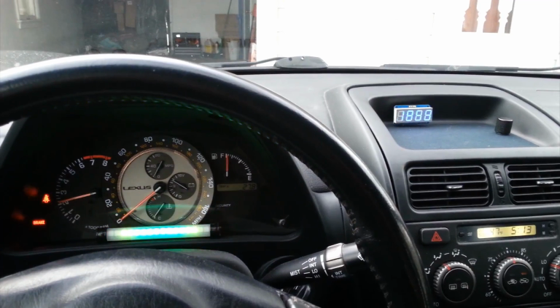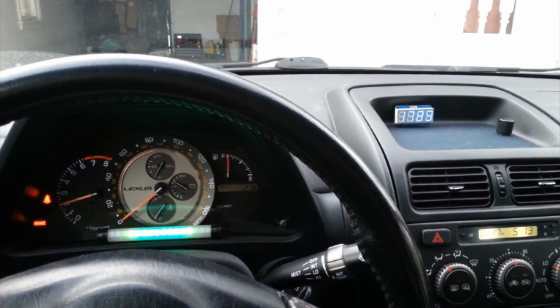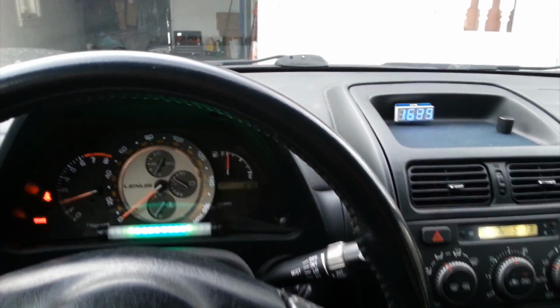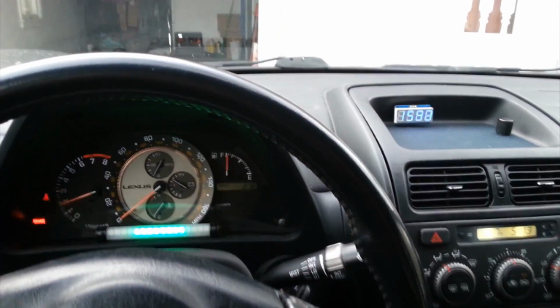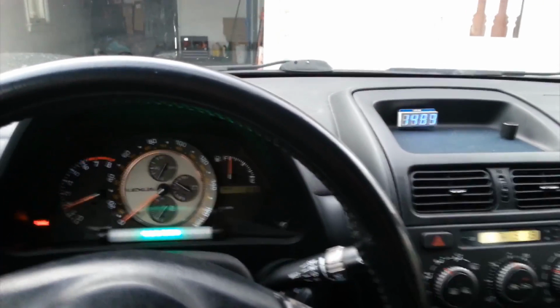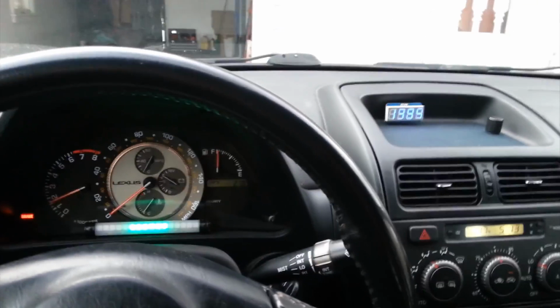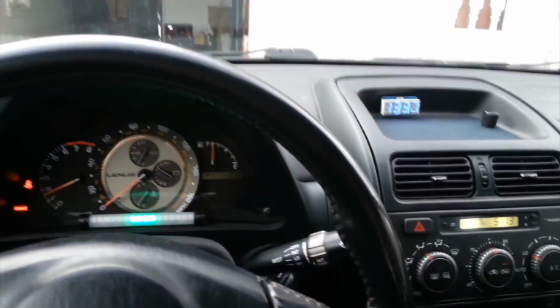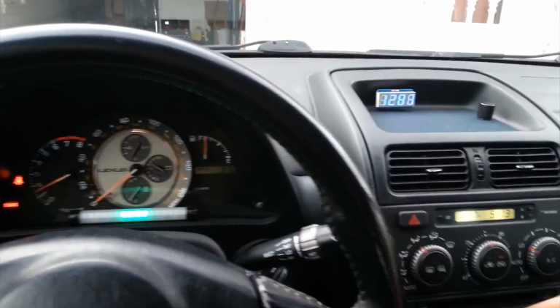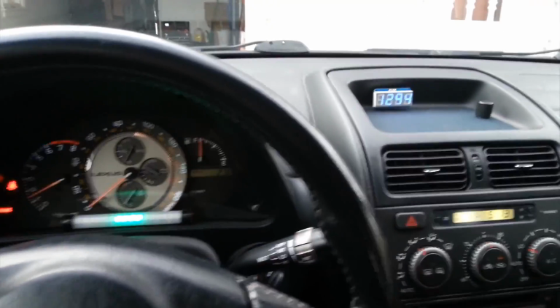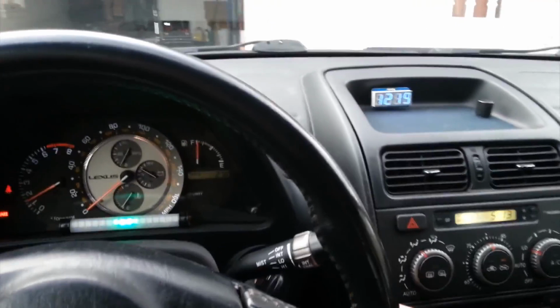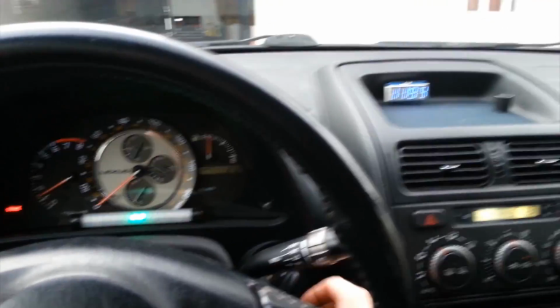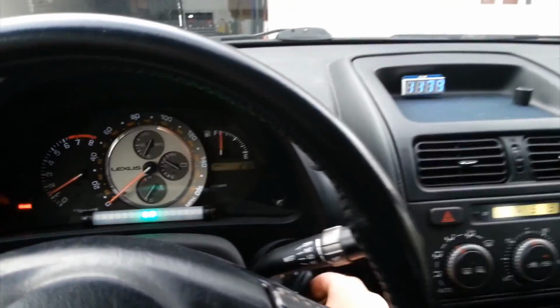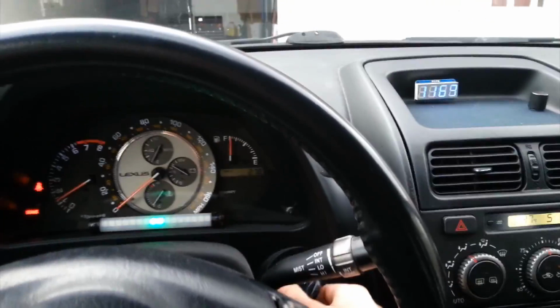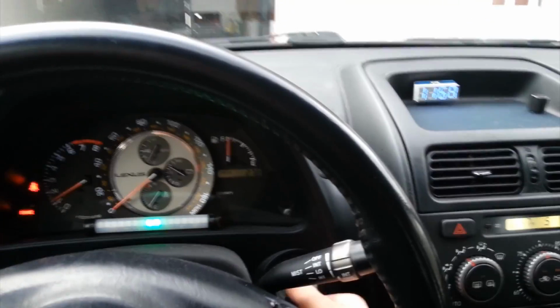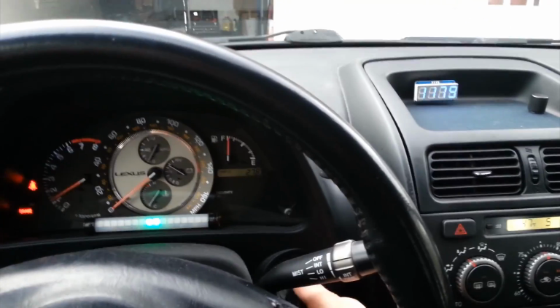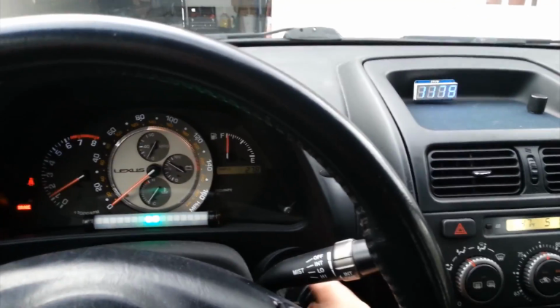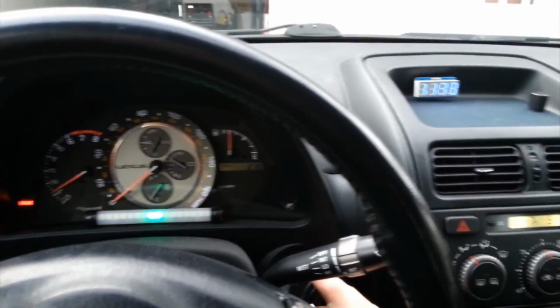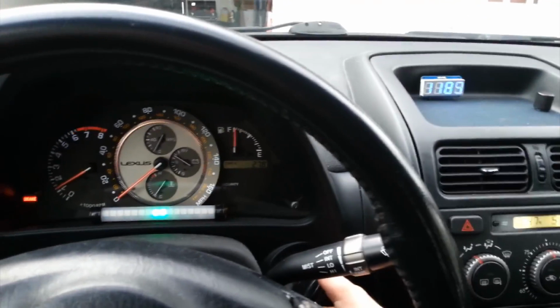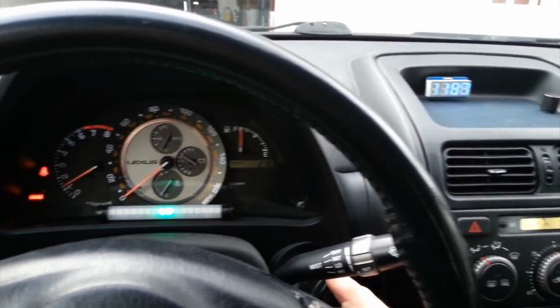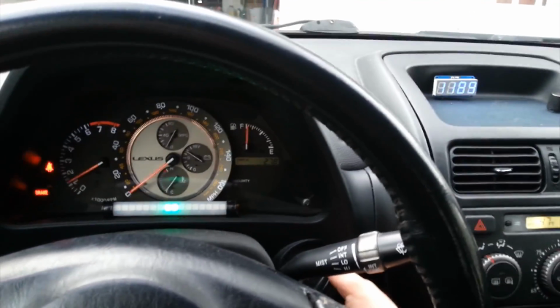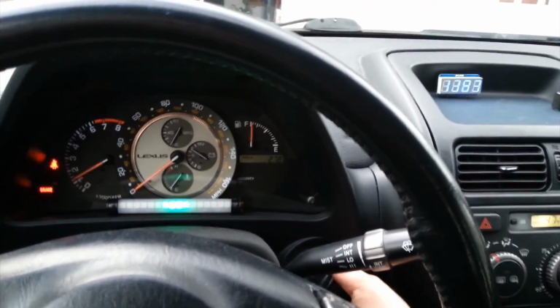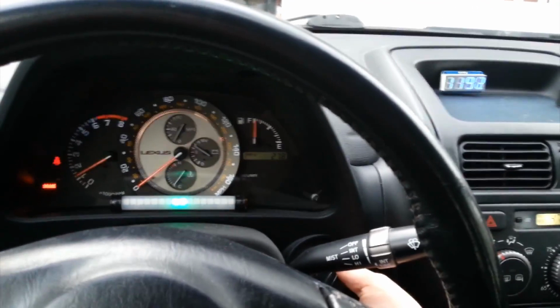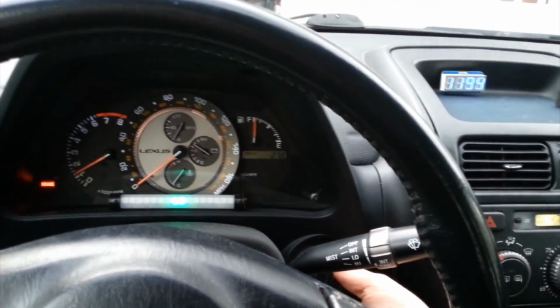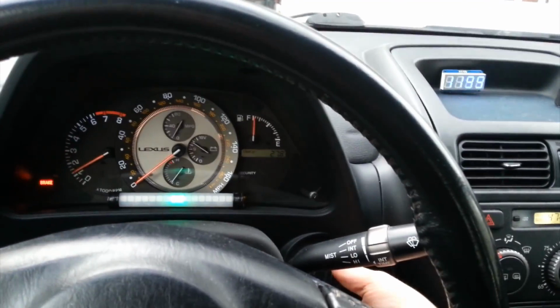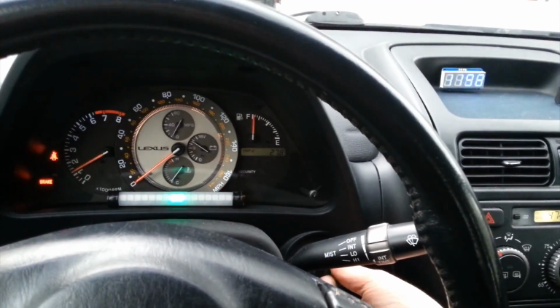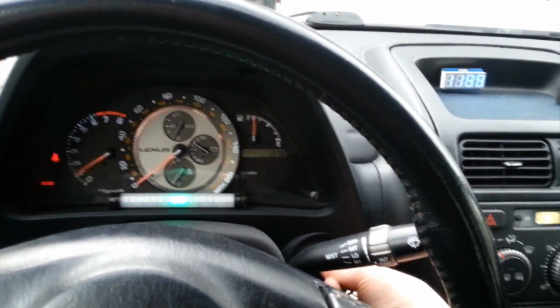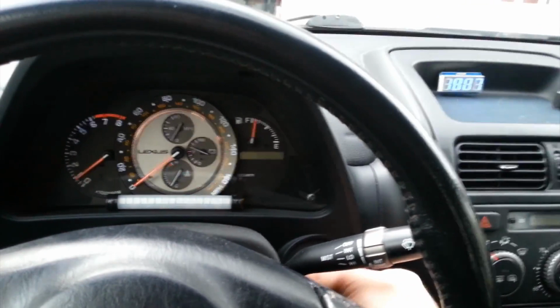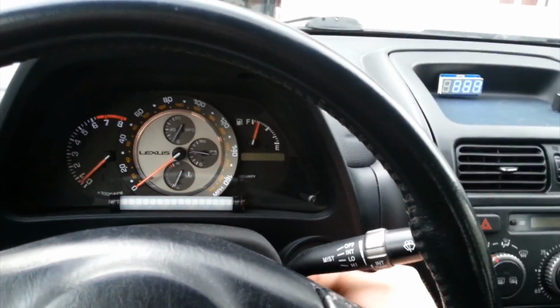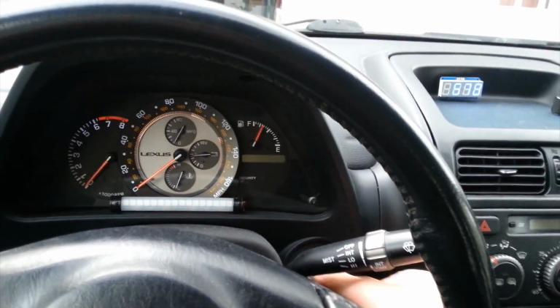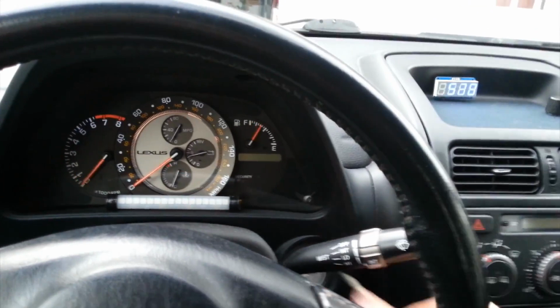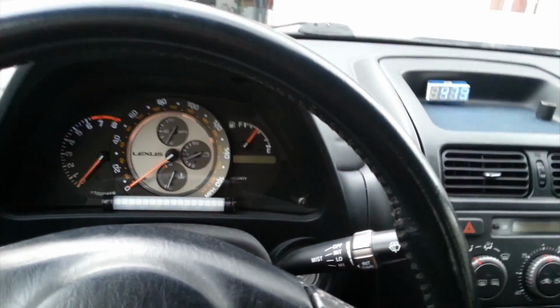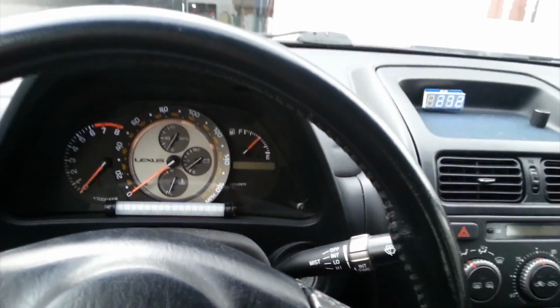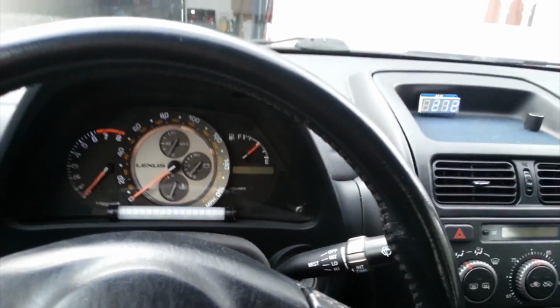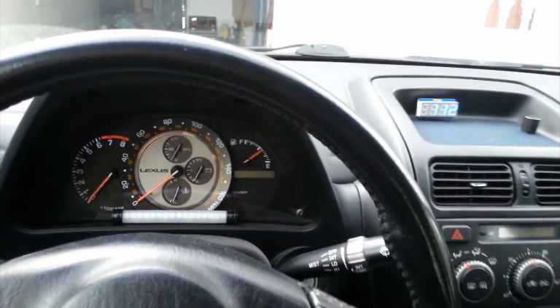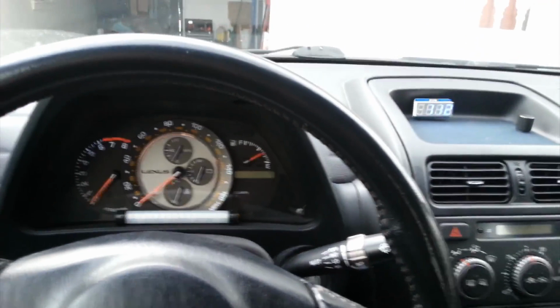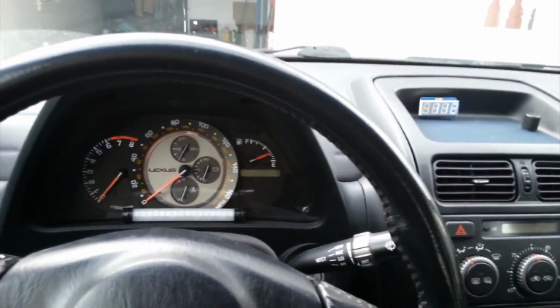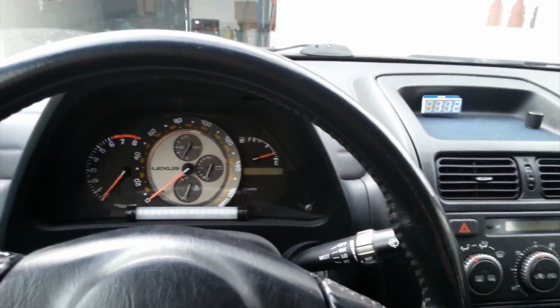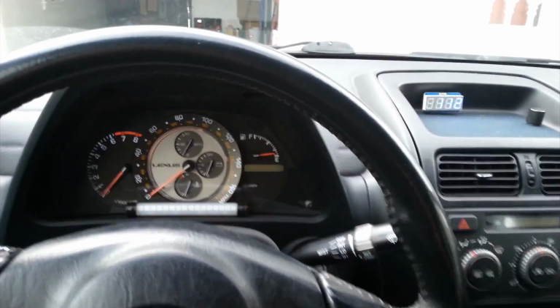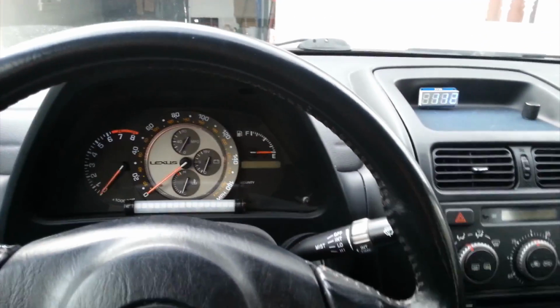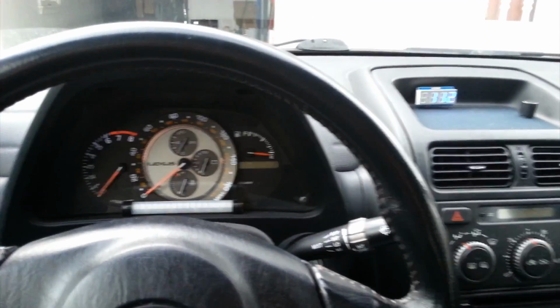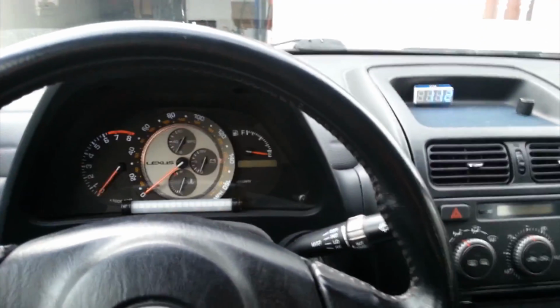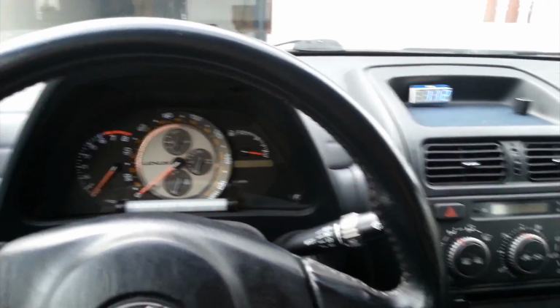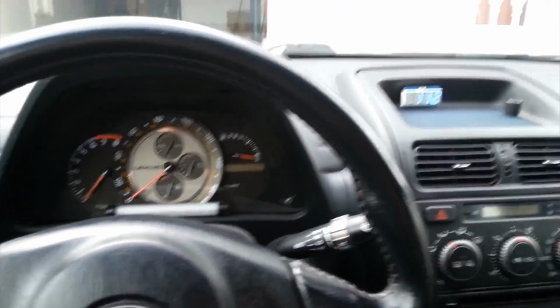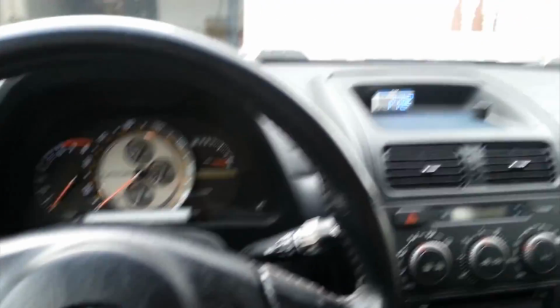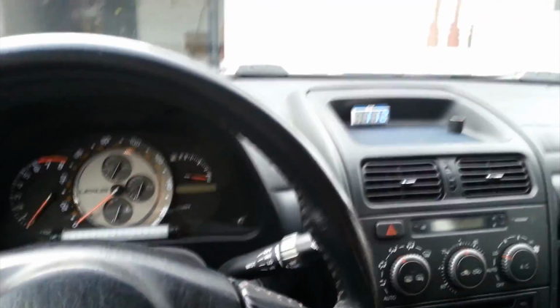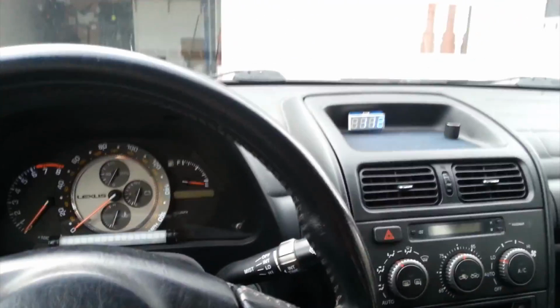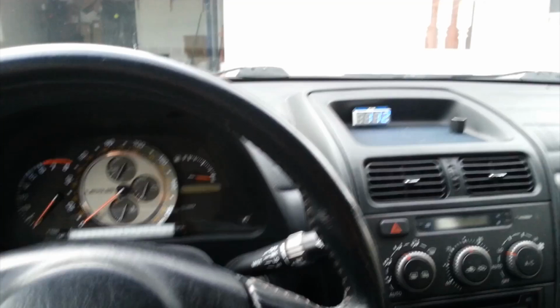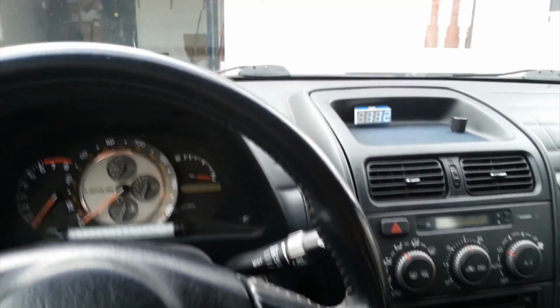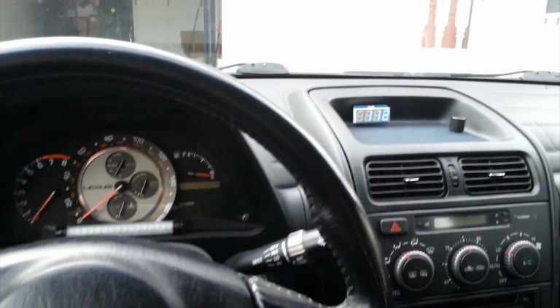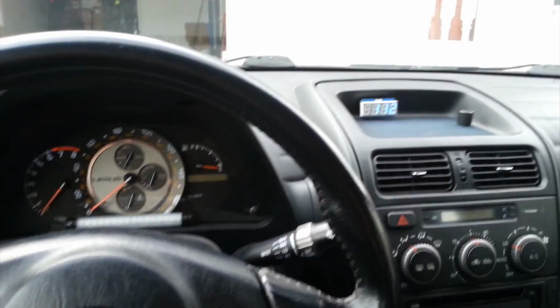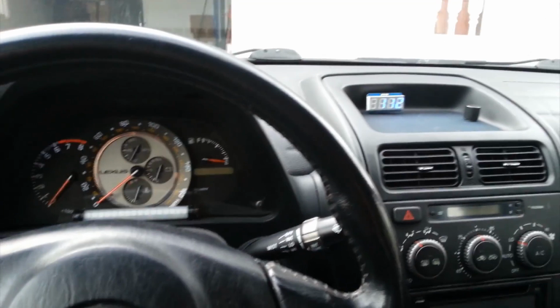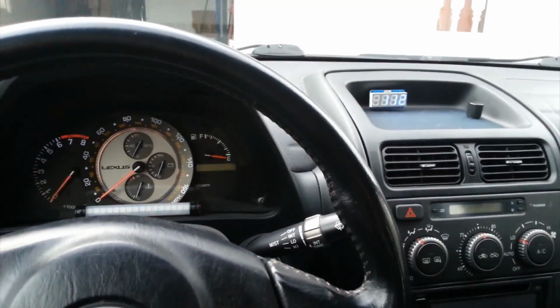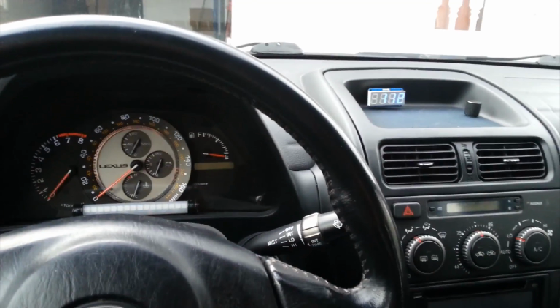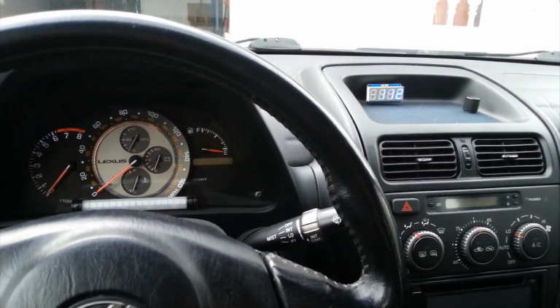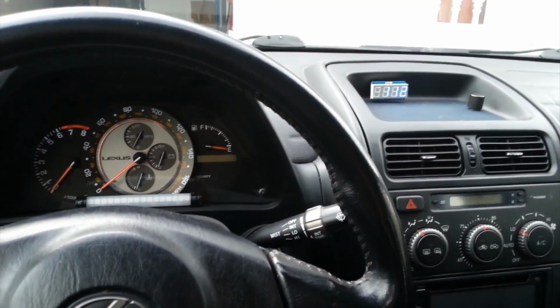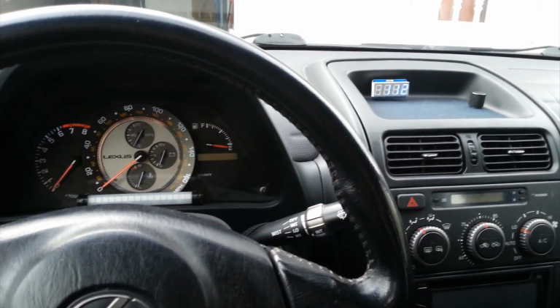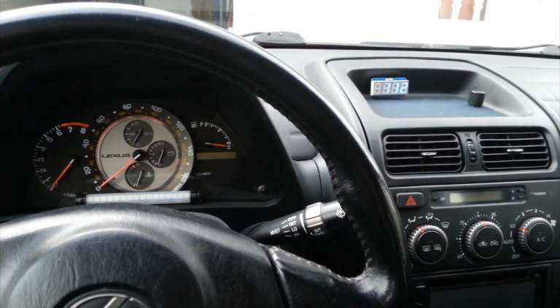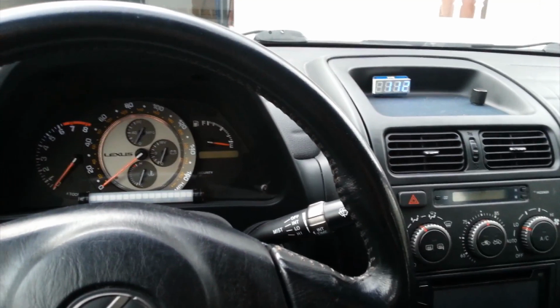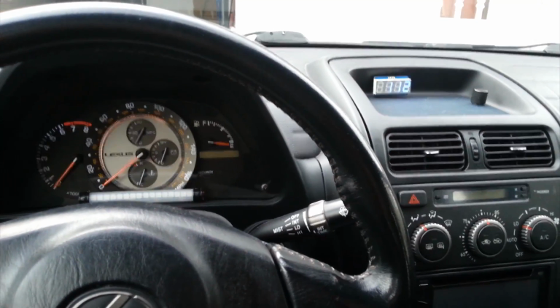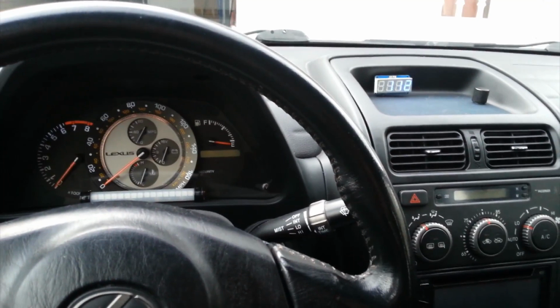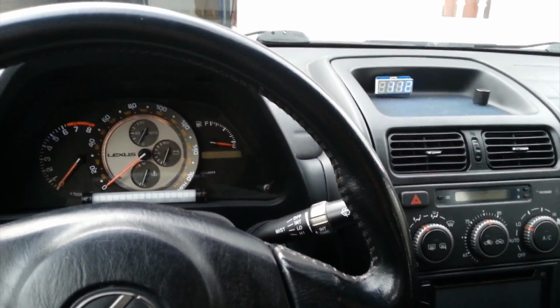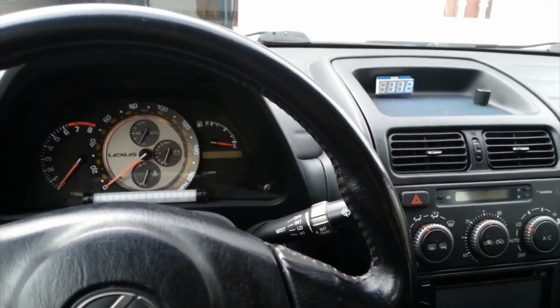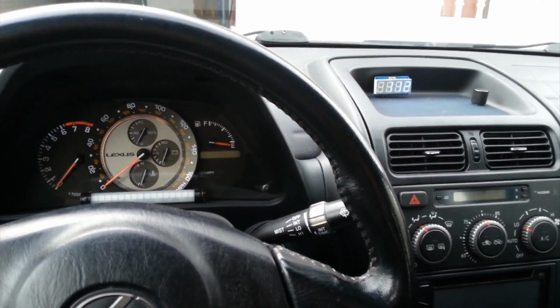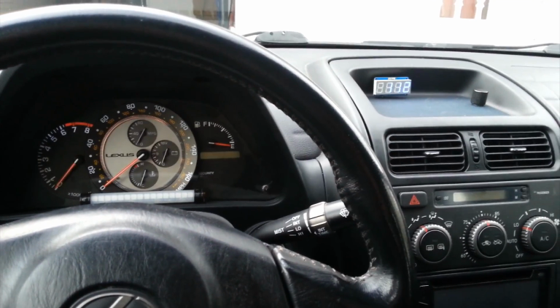I also have an automatic off, so this turns off and then after five seconds it'll shut down.